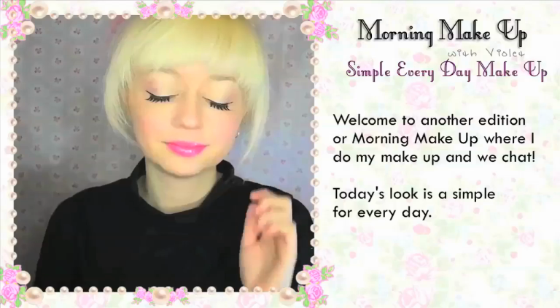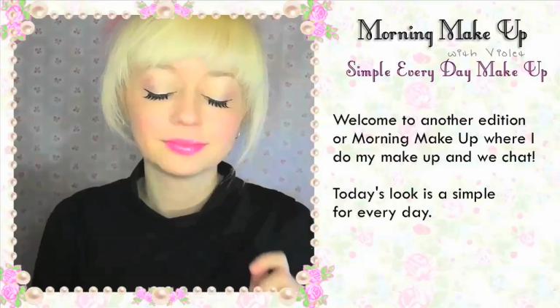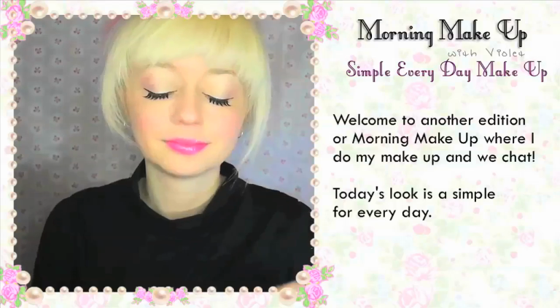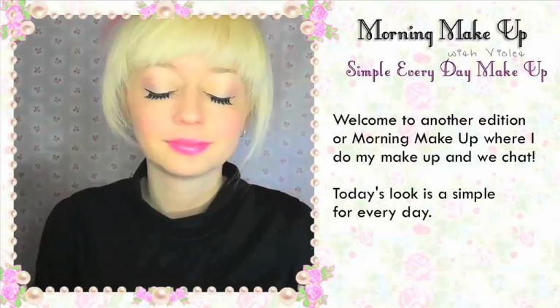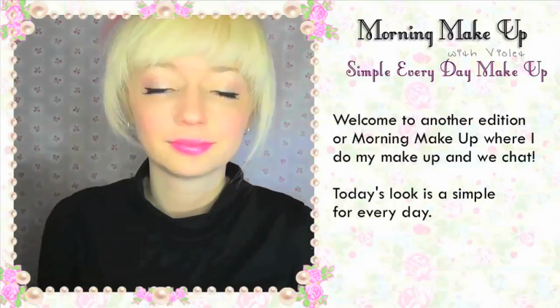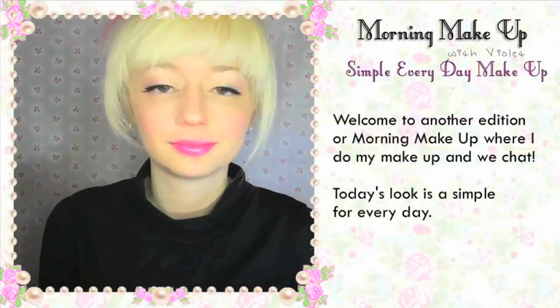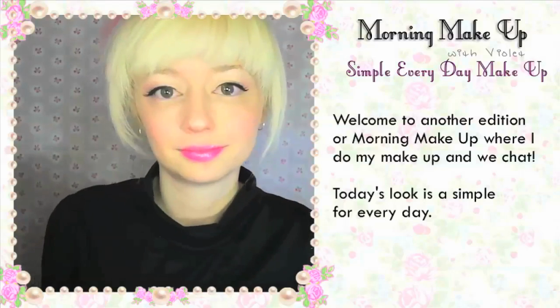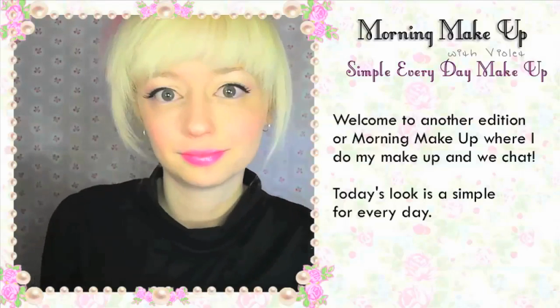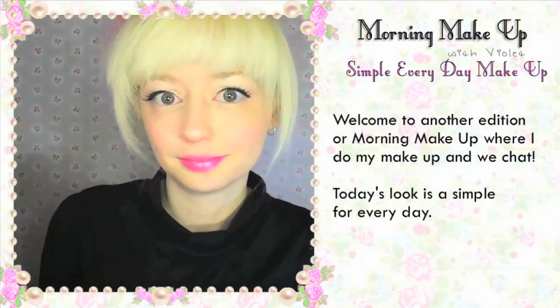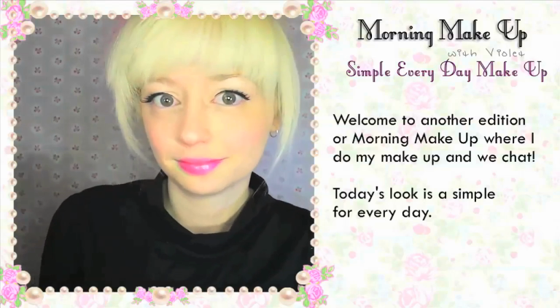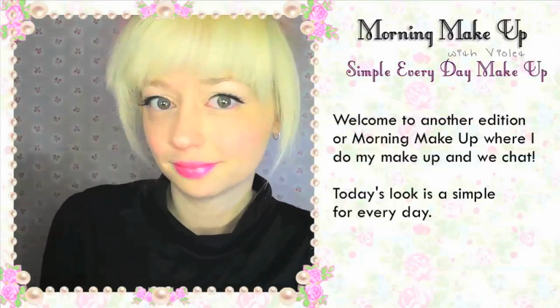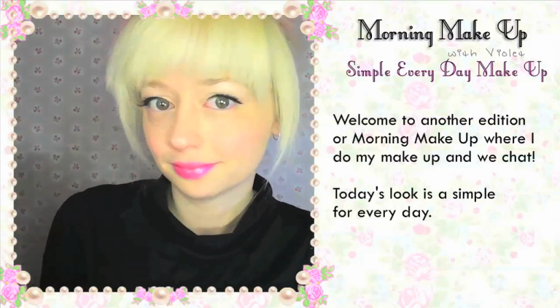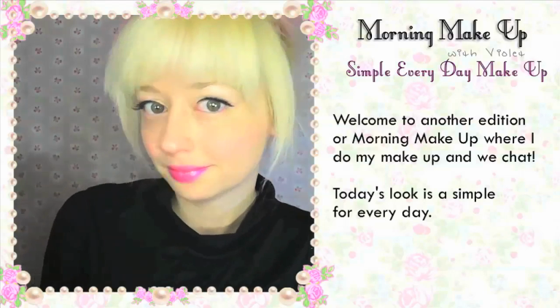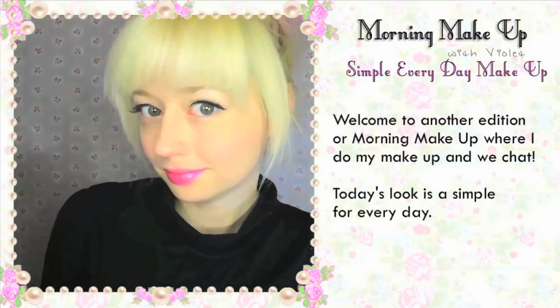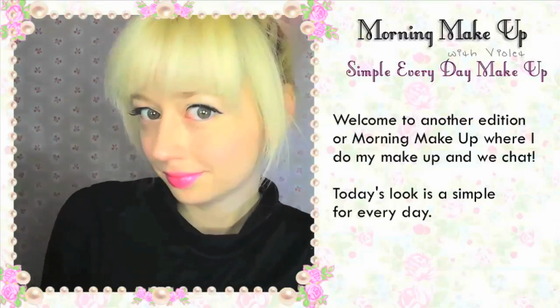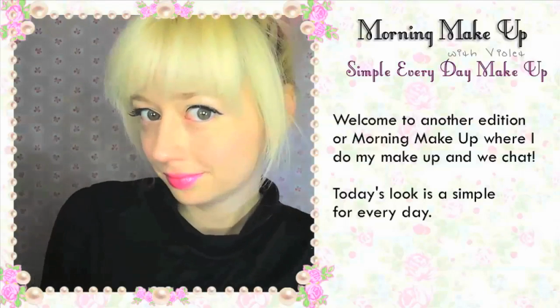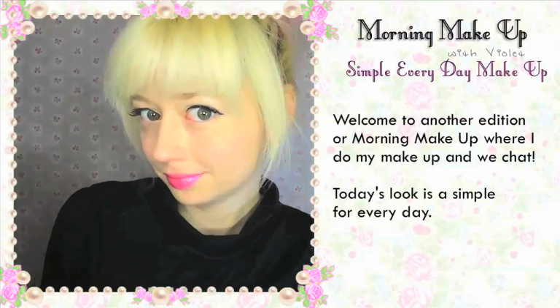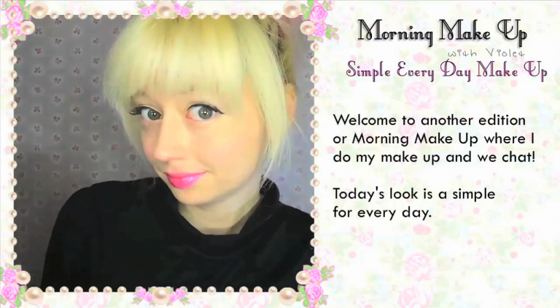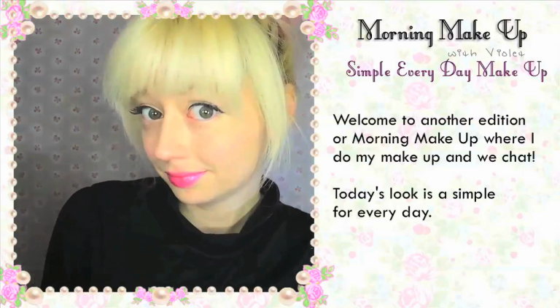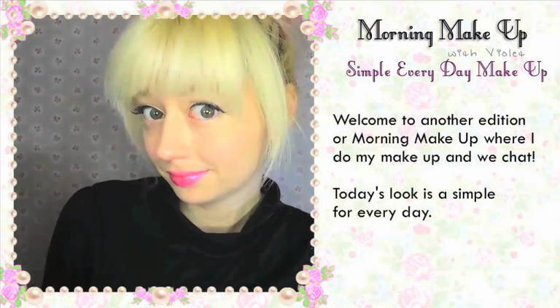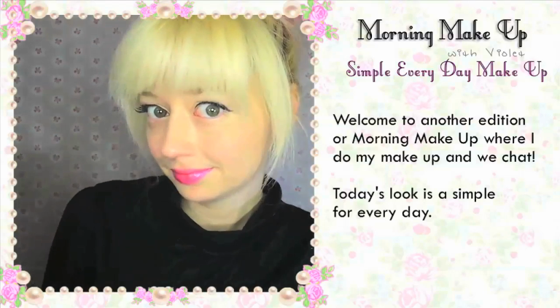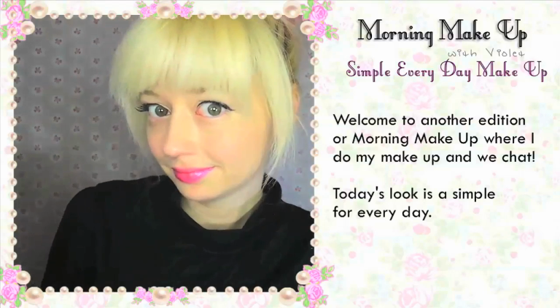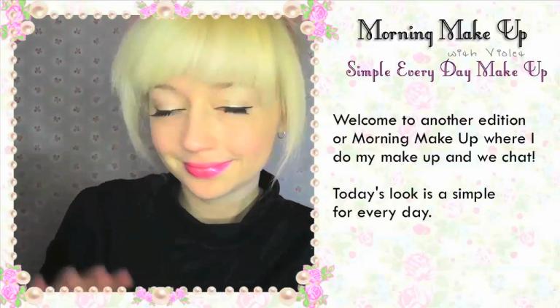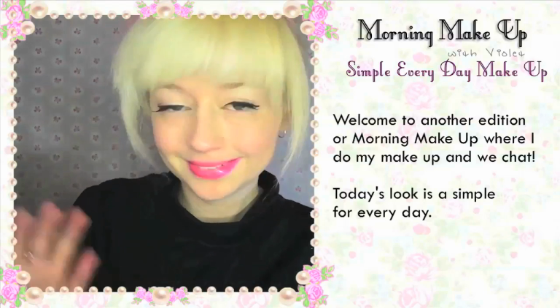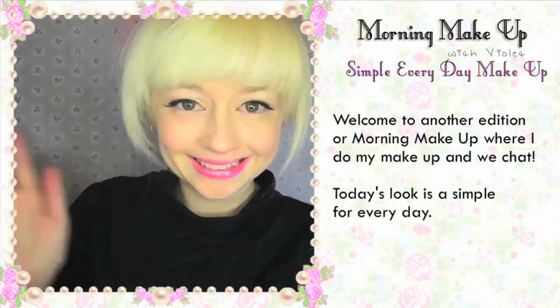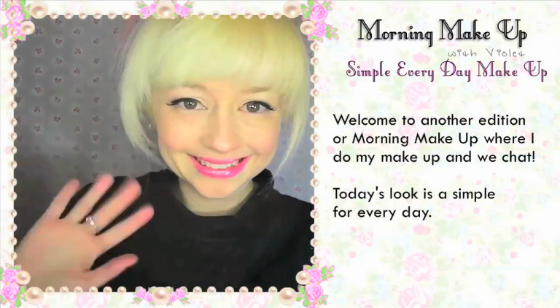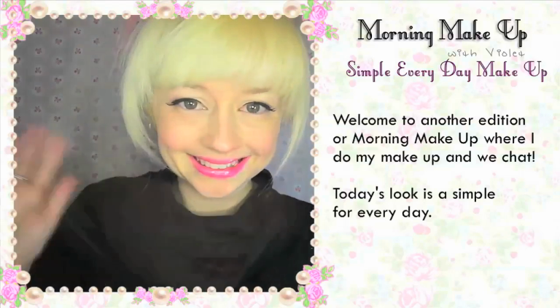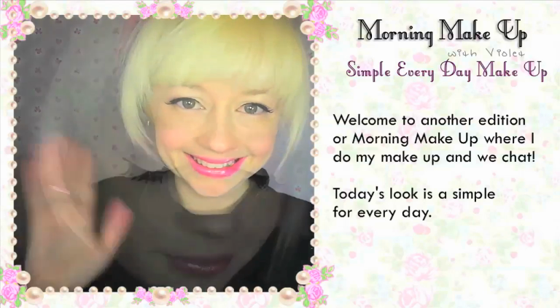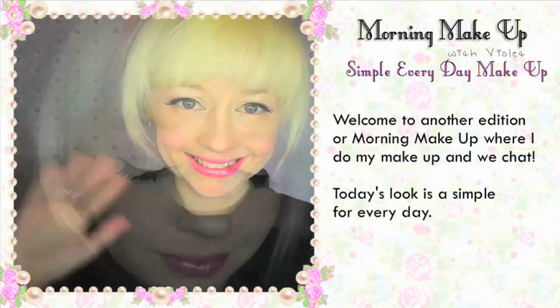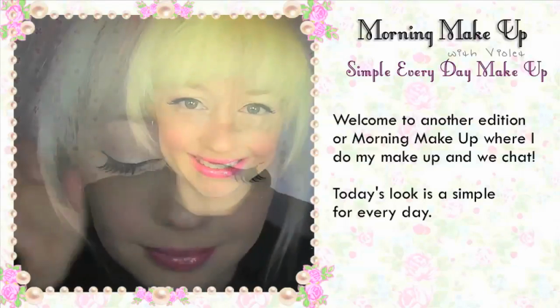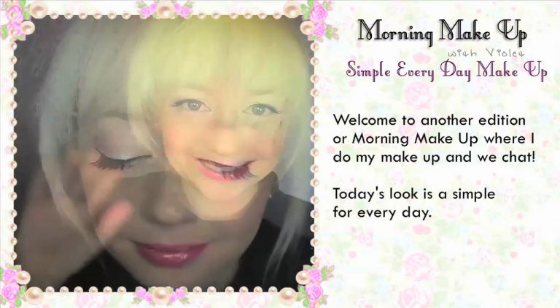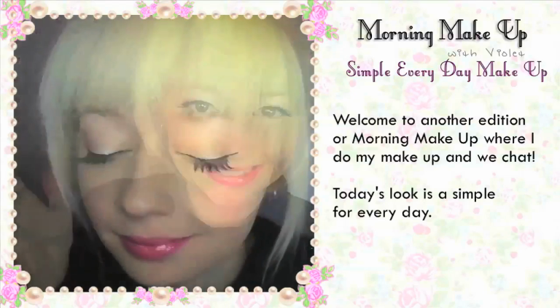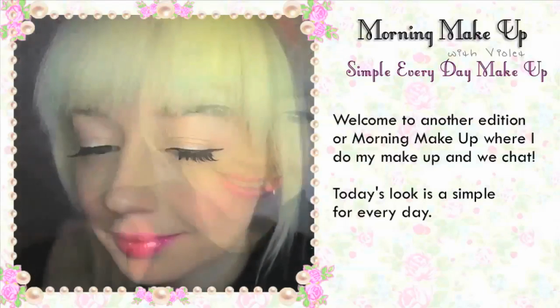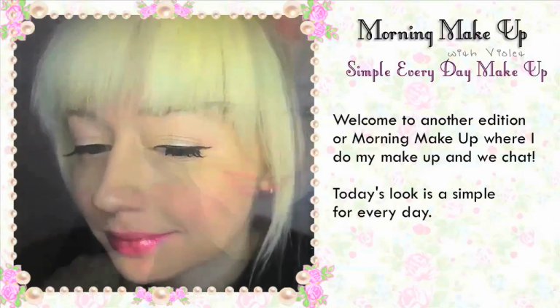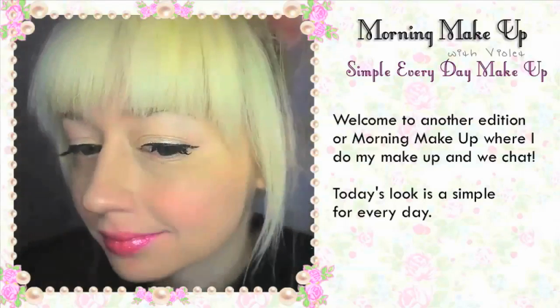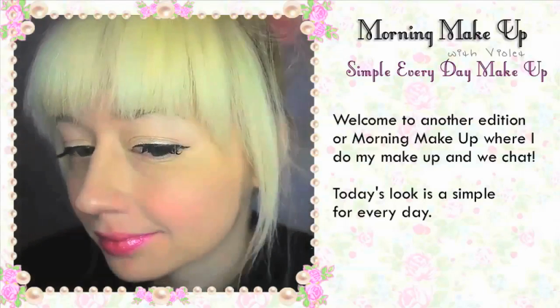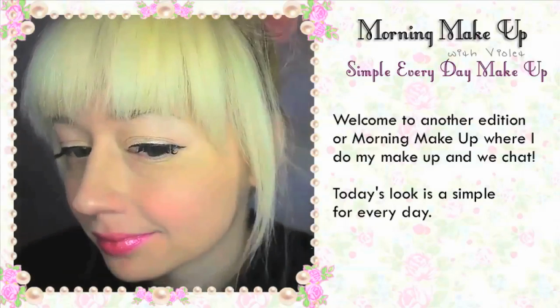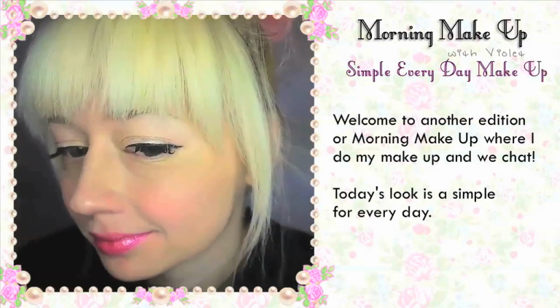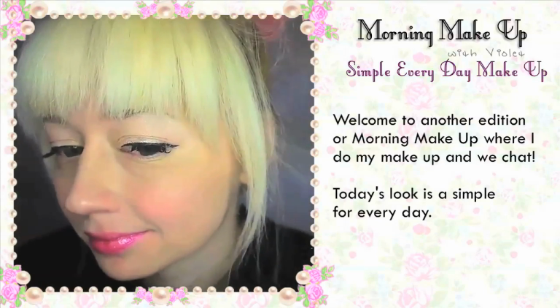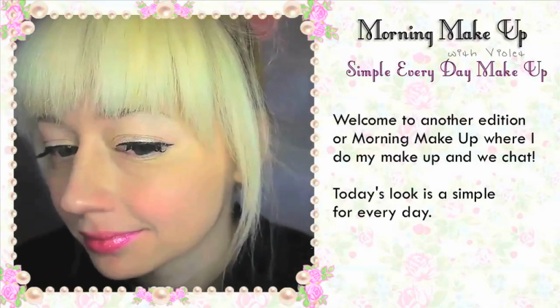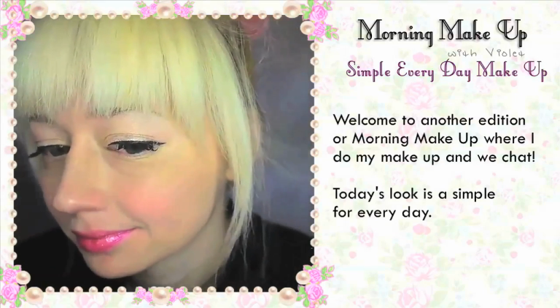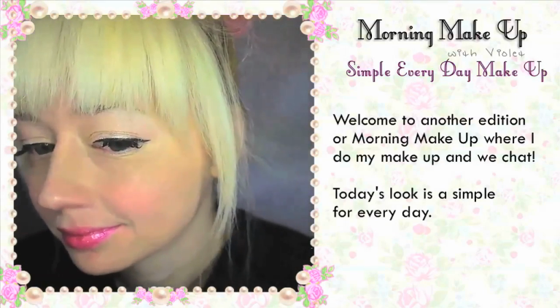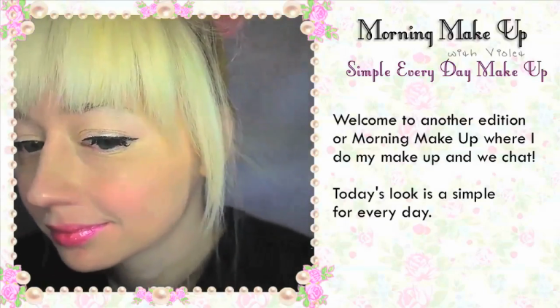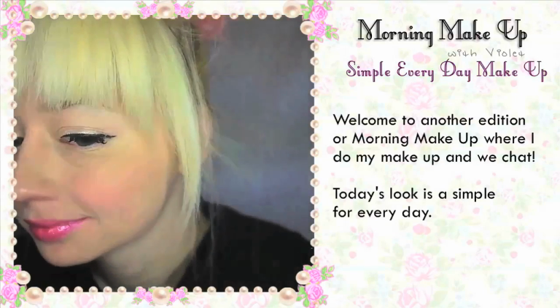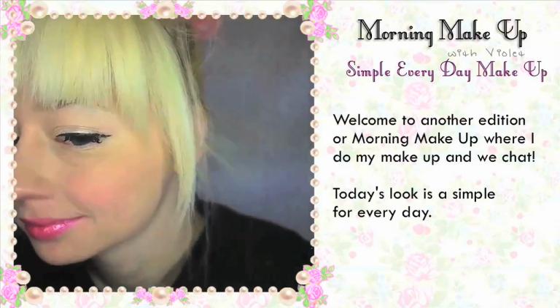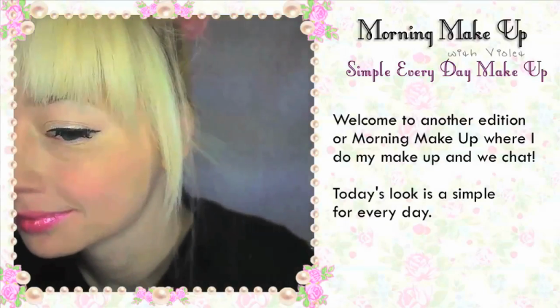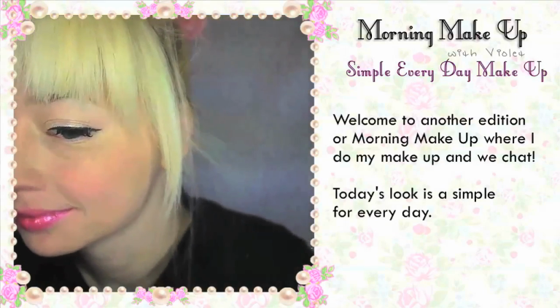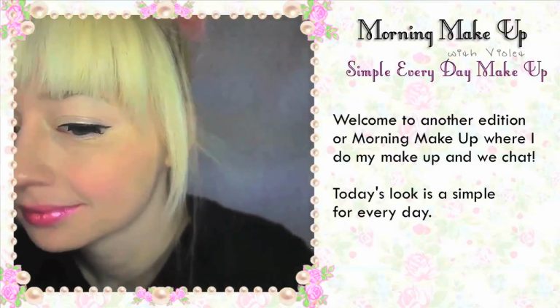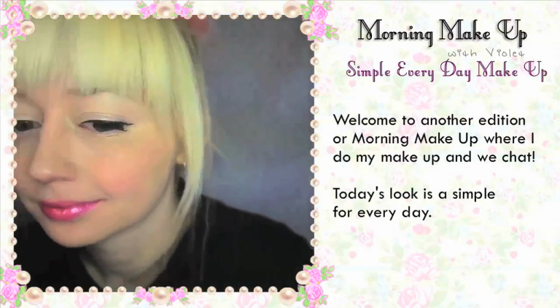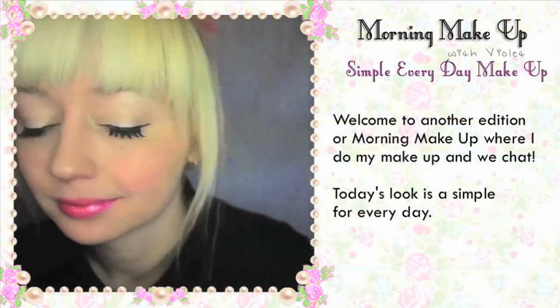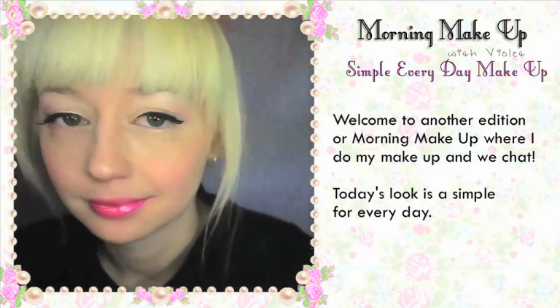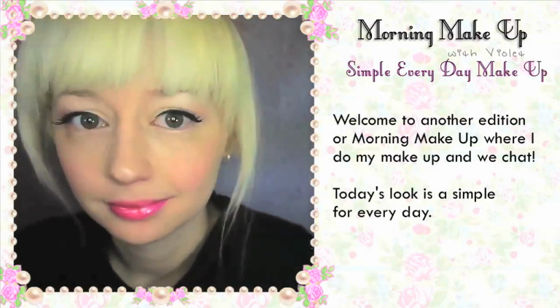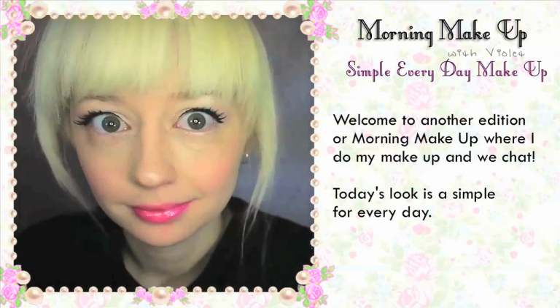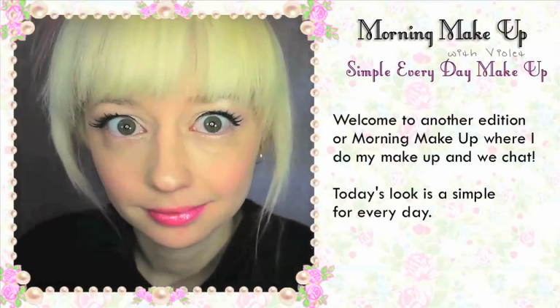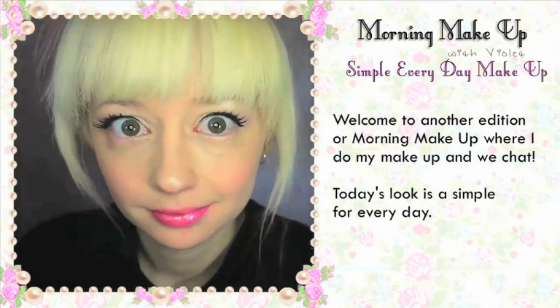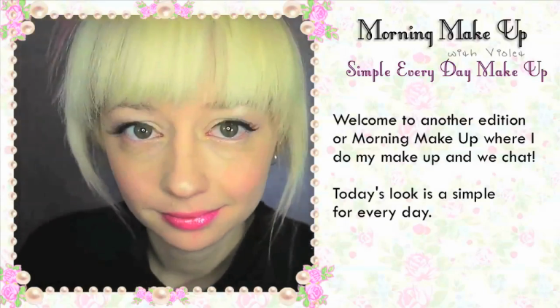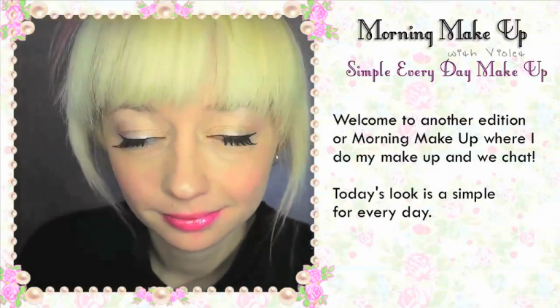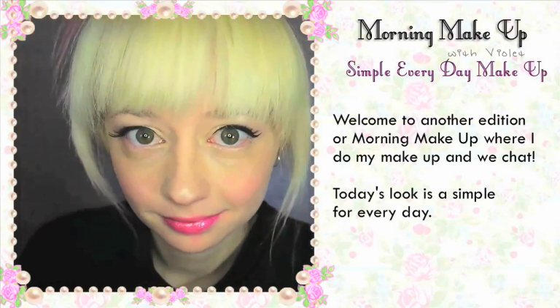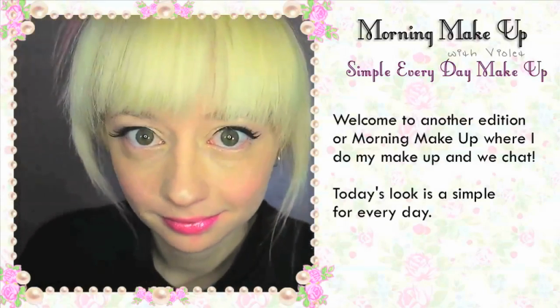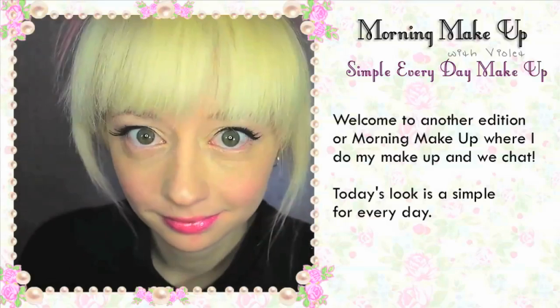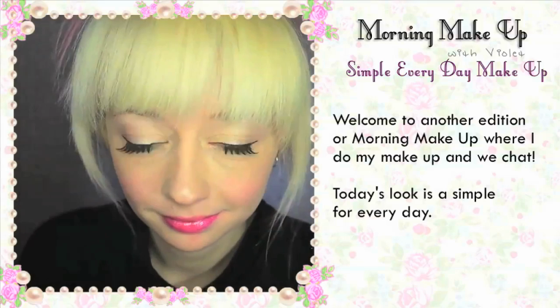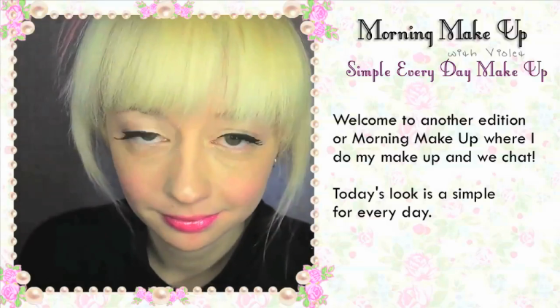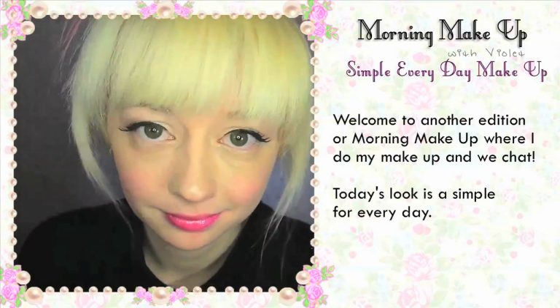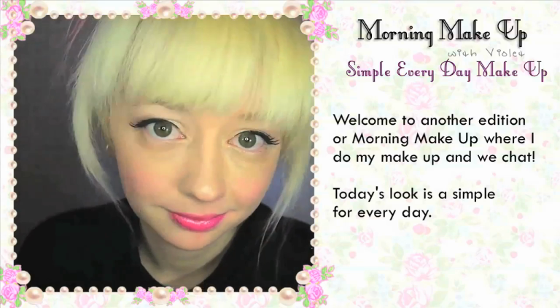Welcome to another edition of morning makeup where I do my makeup and we chat. Today's look is simple for everyday.